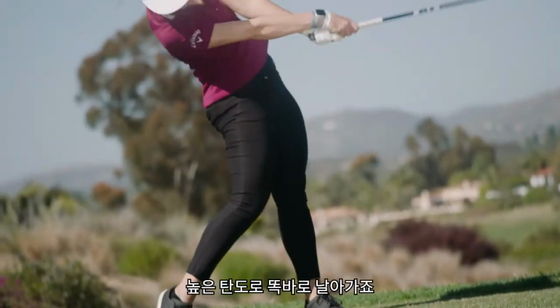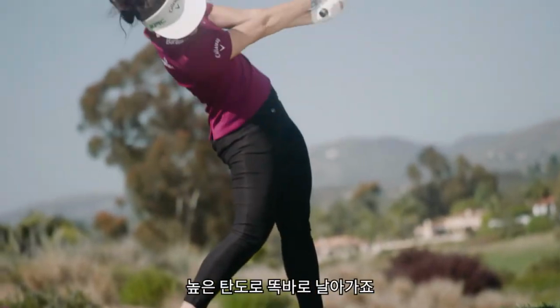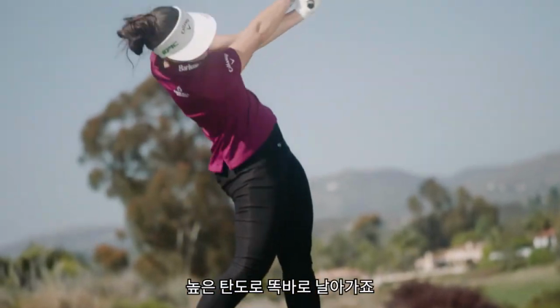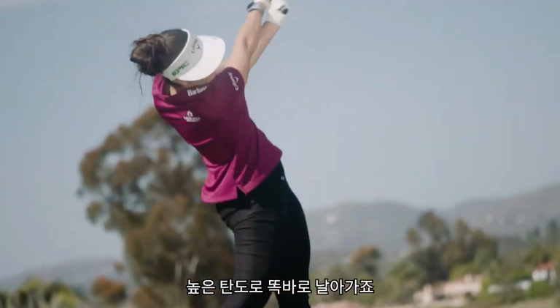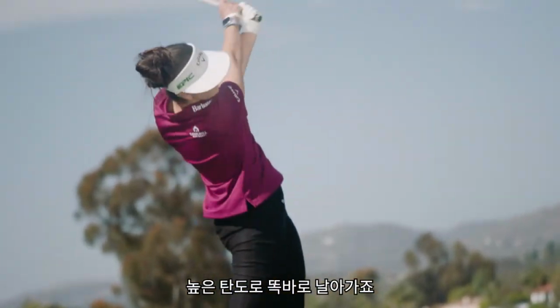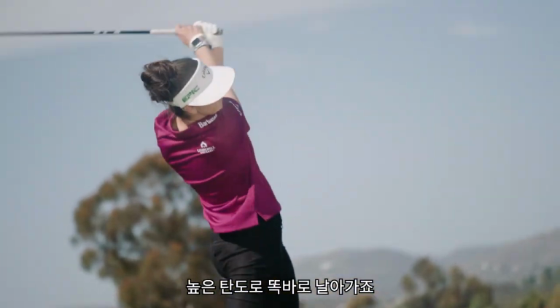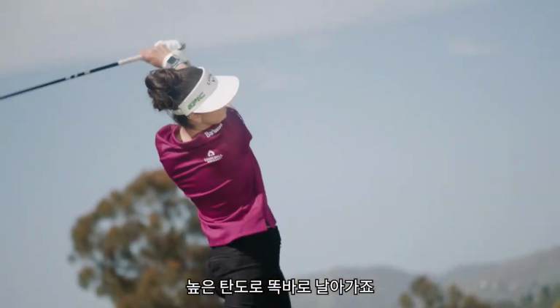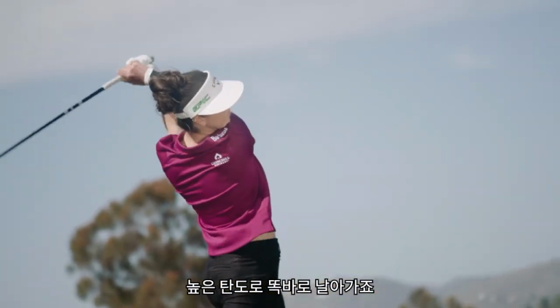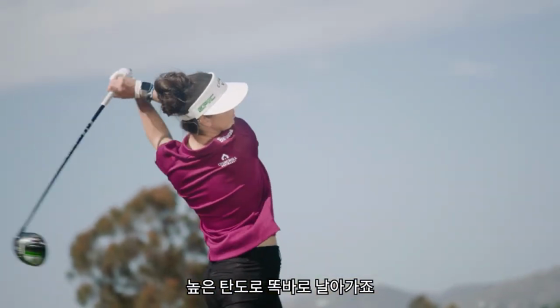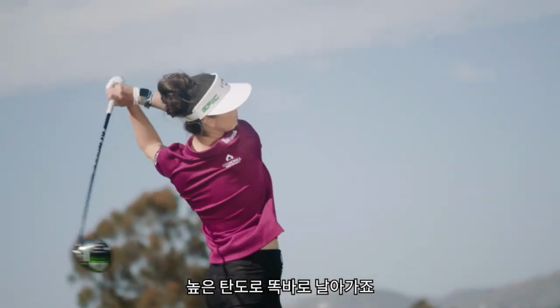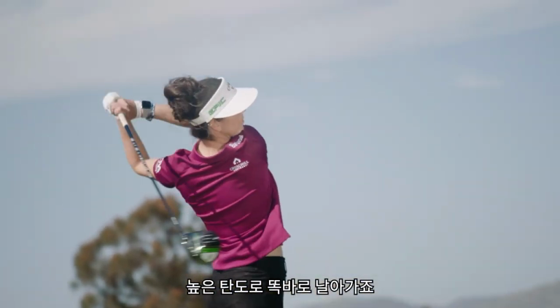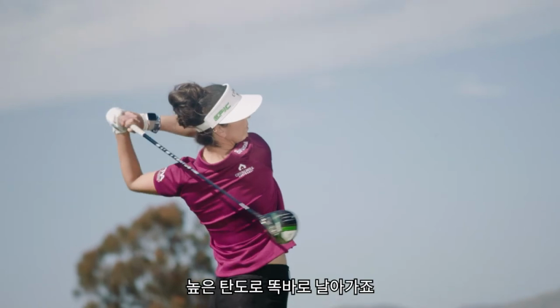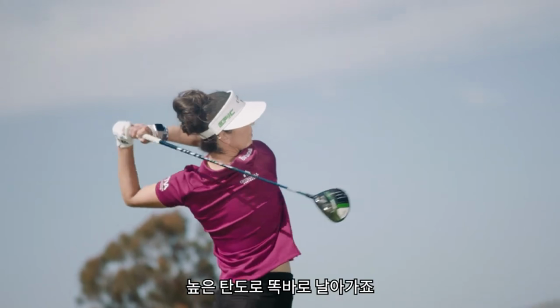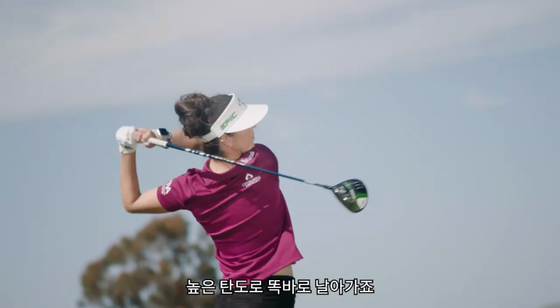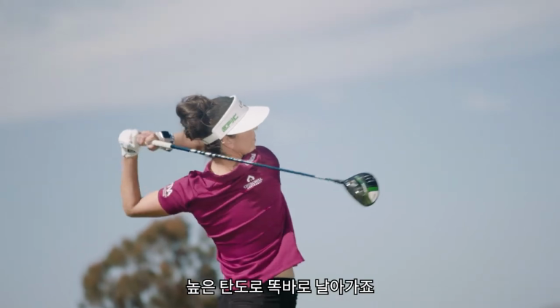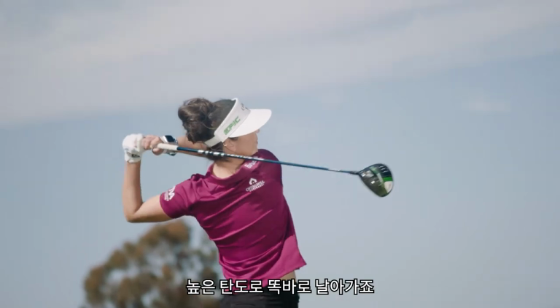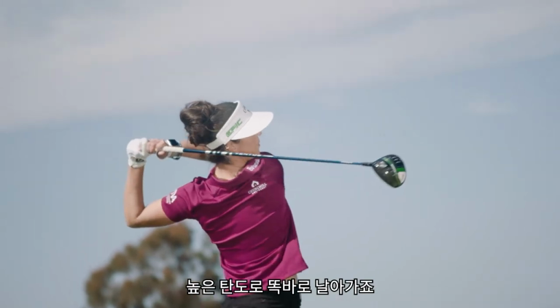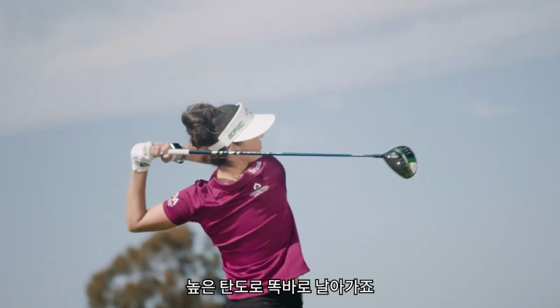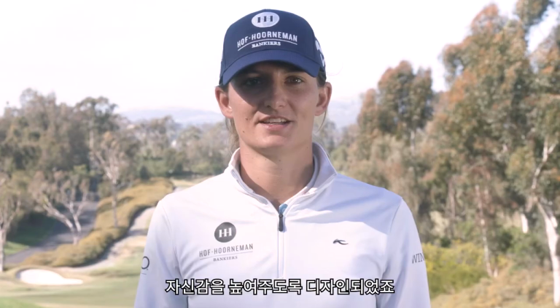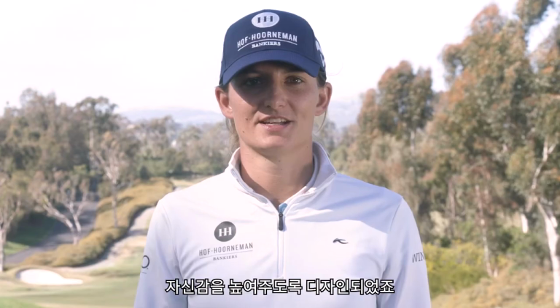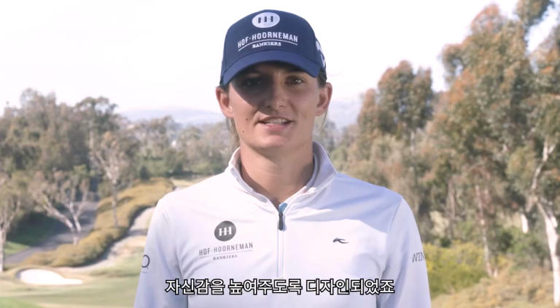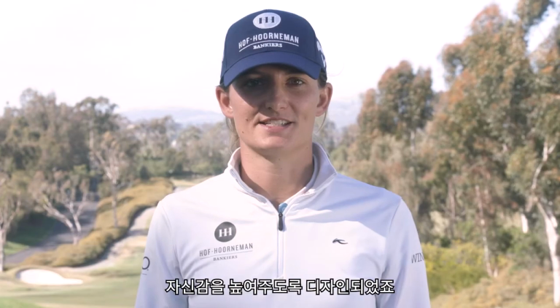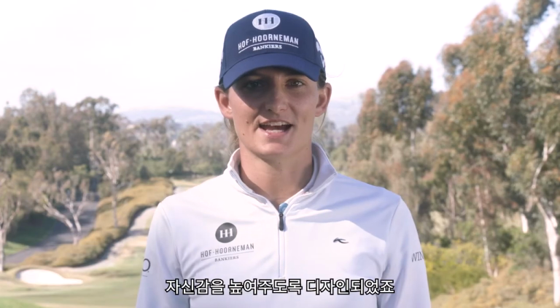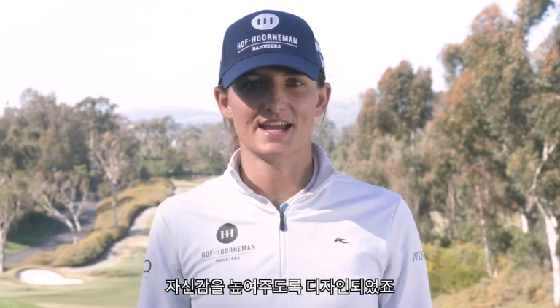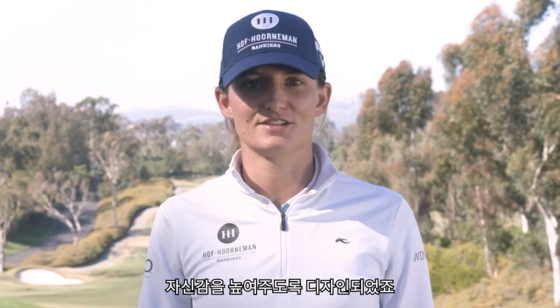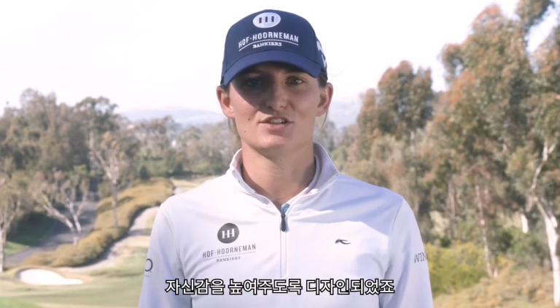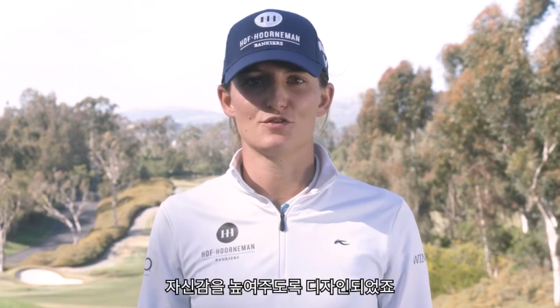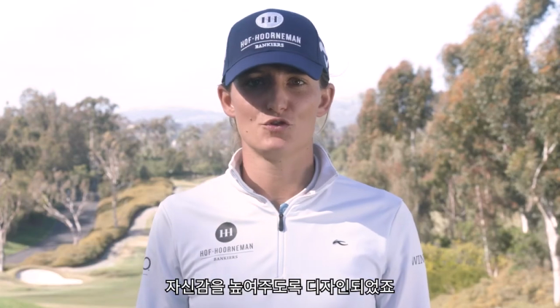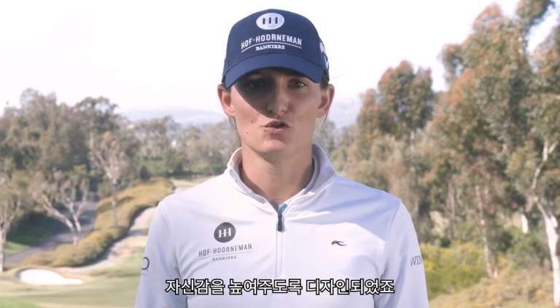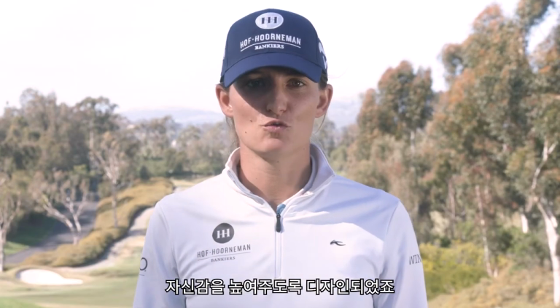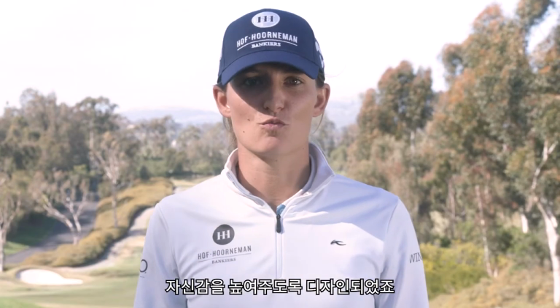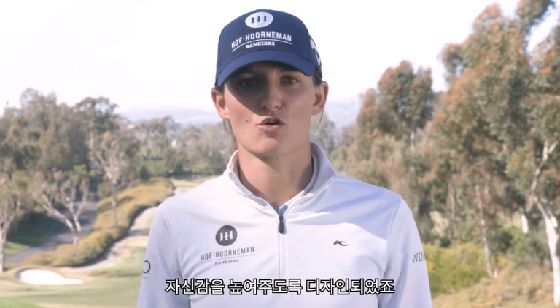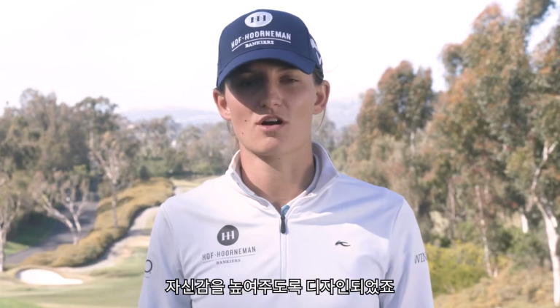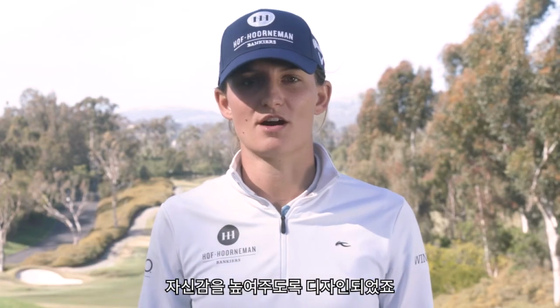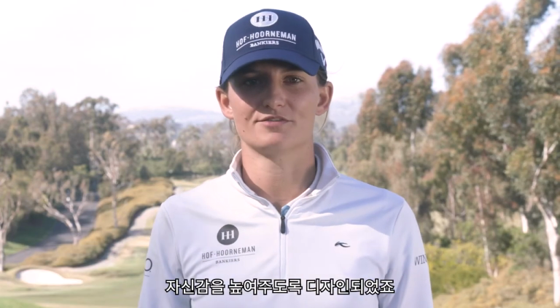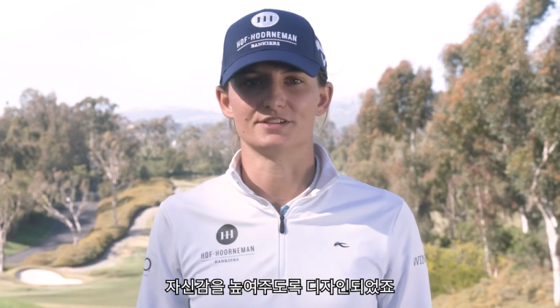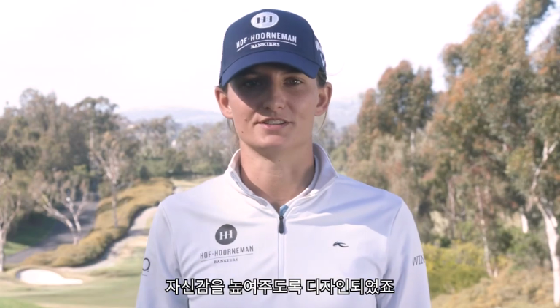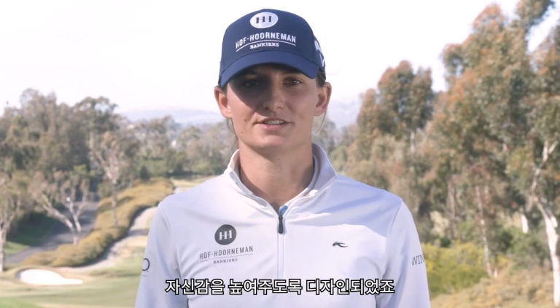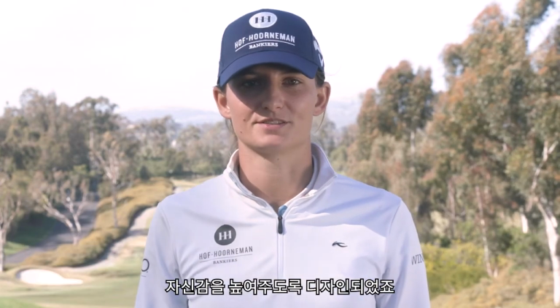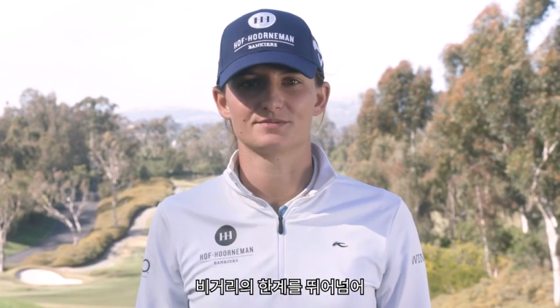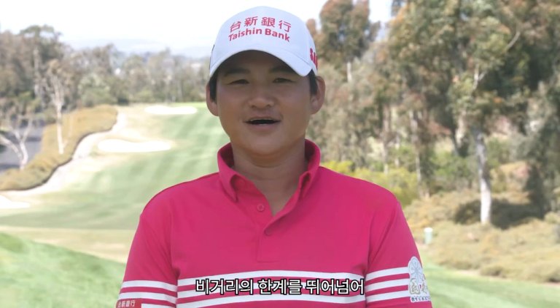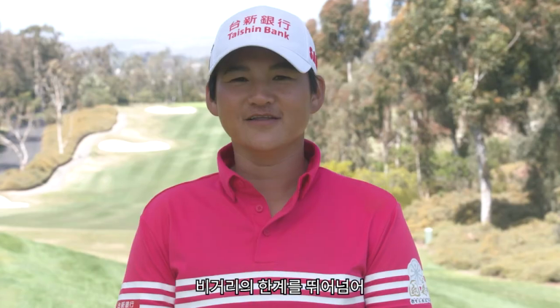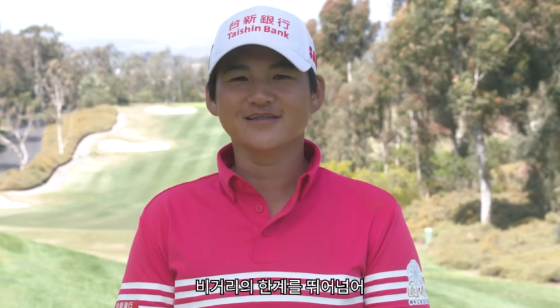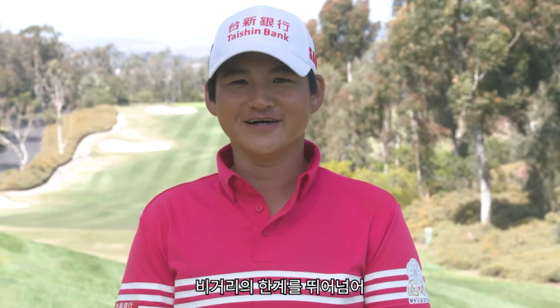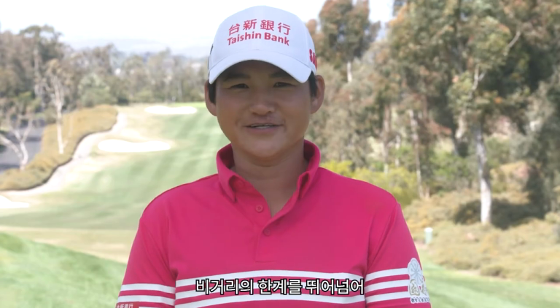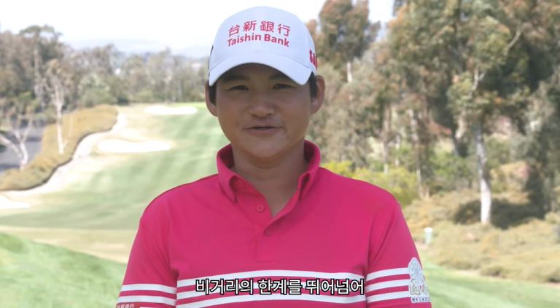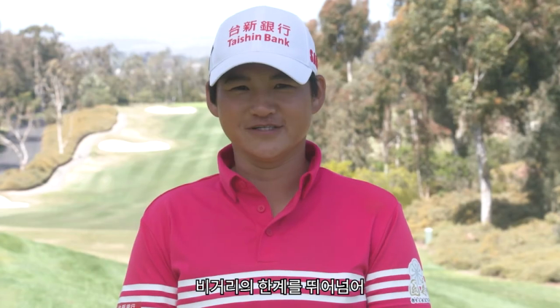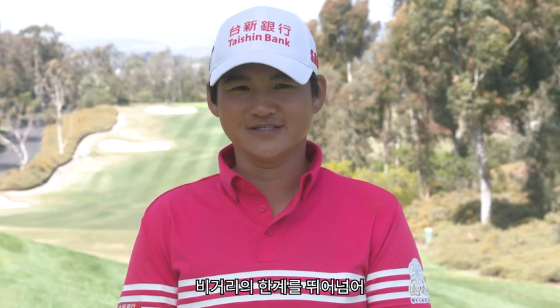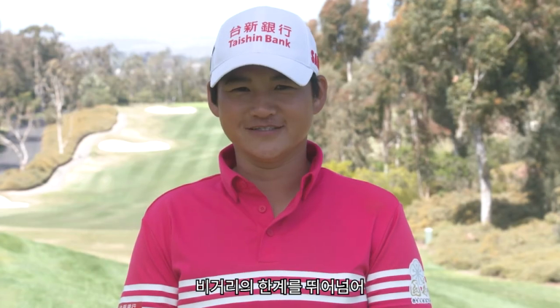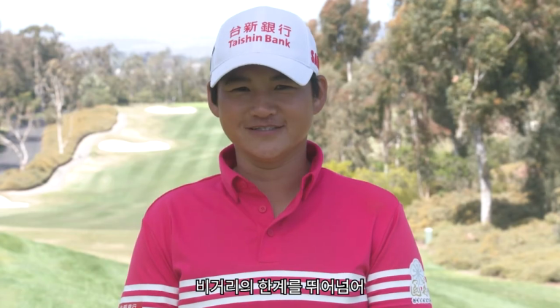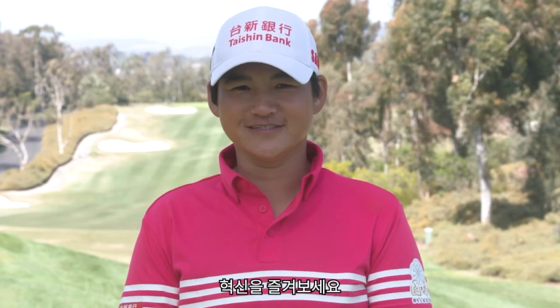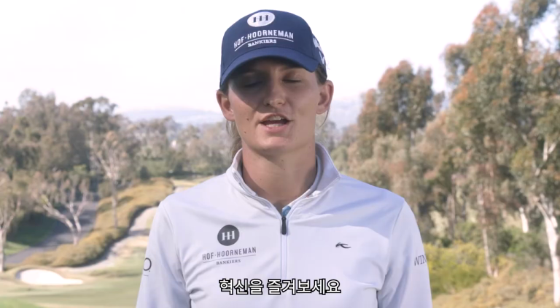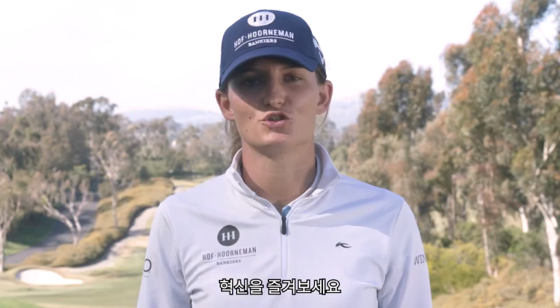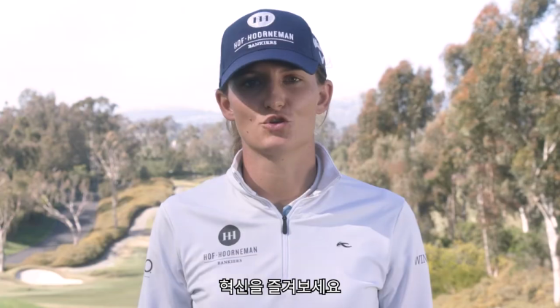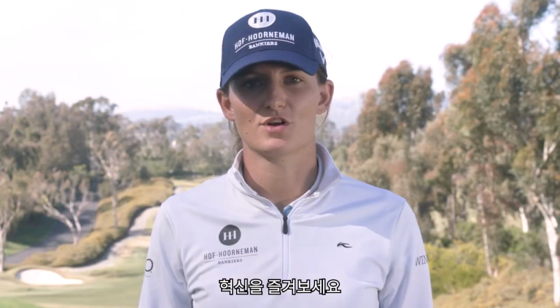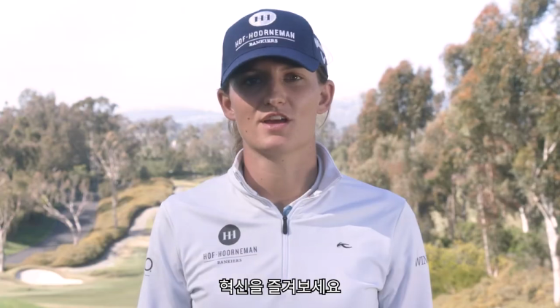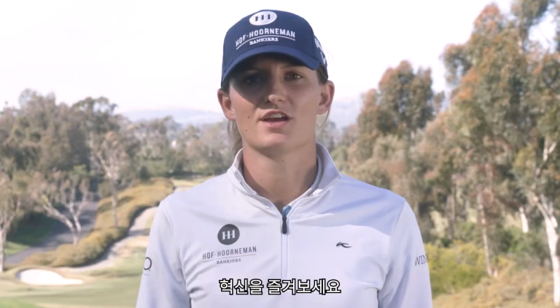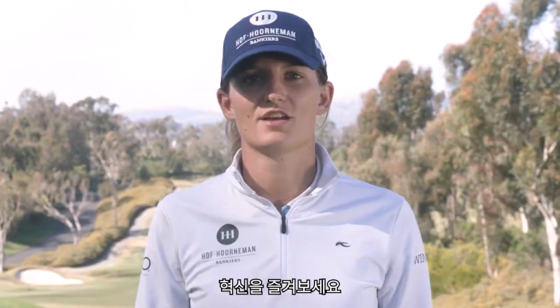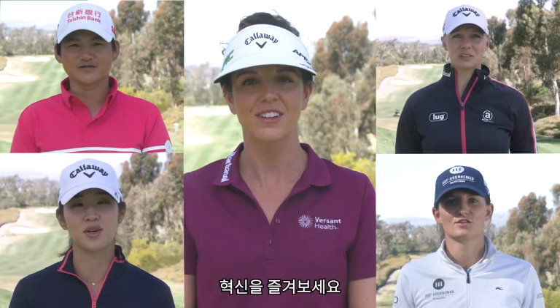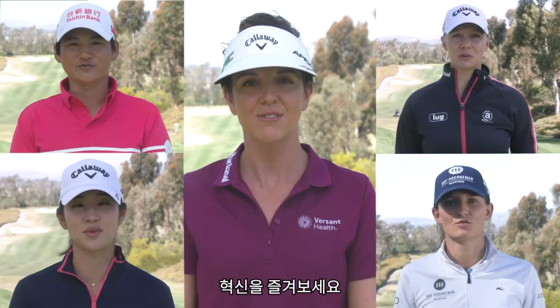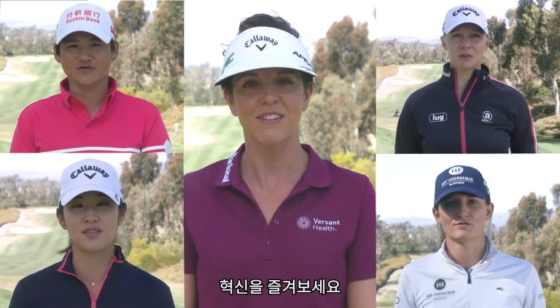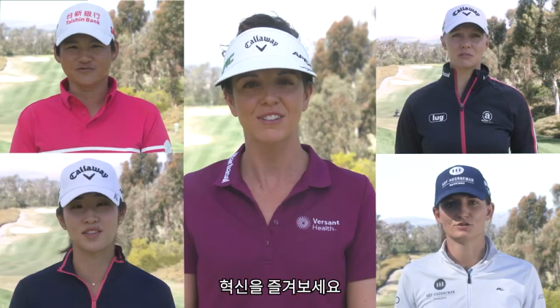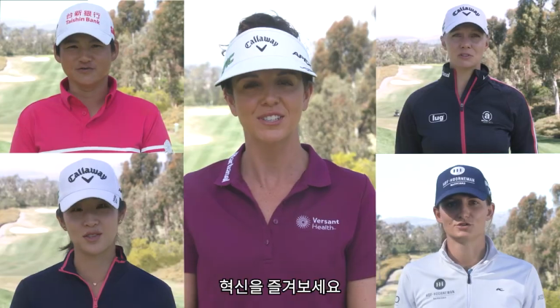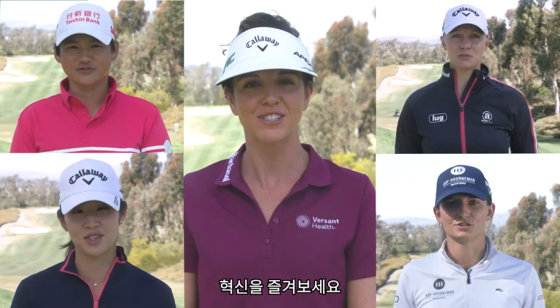With higher launch and straighter flight. Designed to give you more confidence. Unlock your distance. Enjoy the revolution.